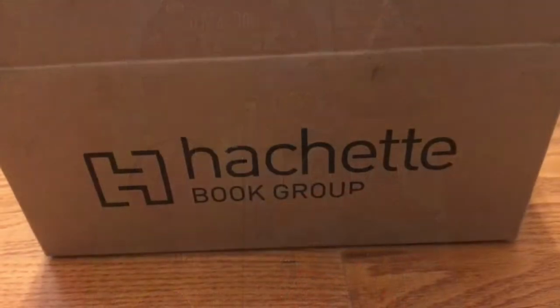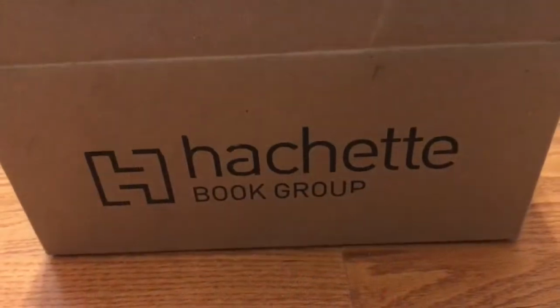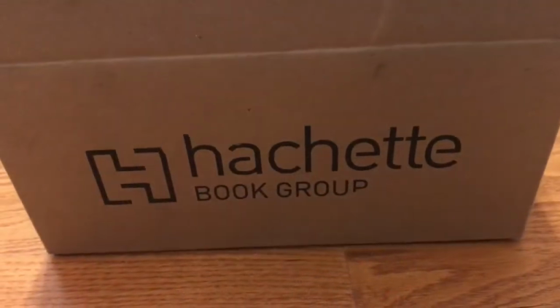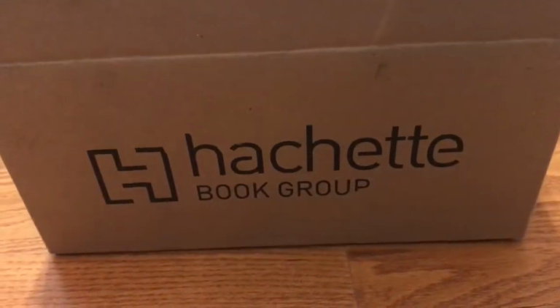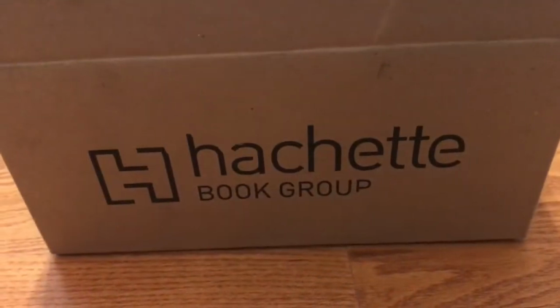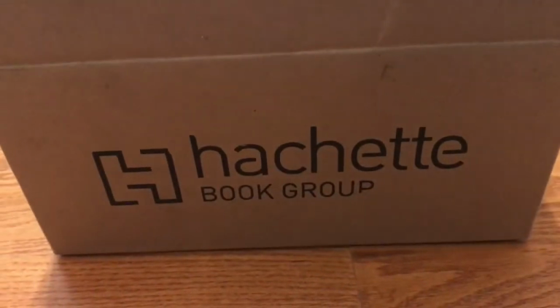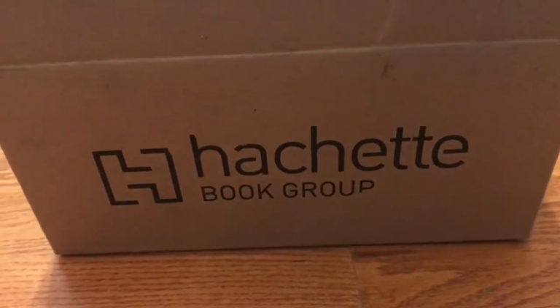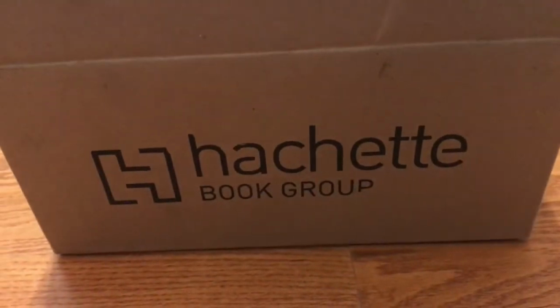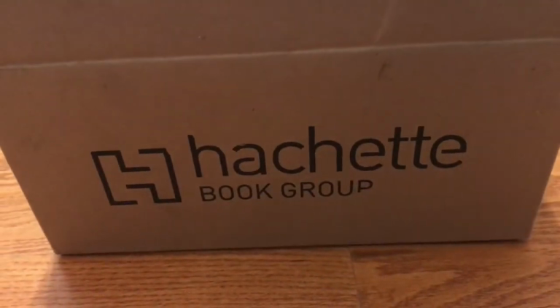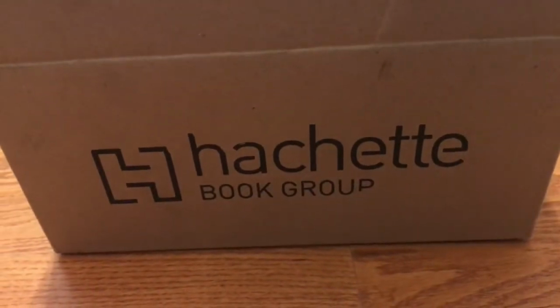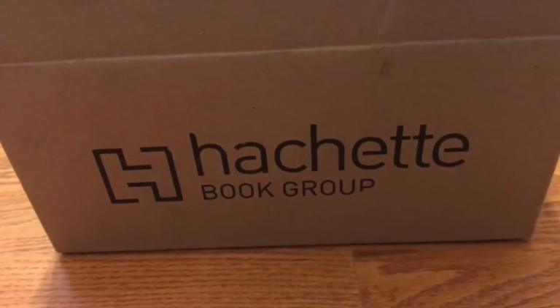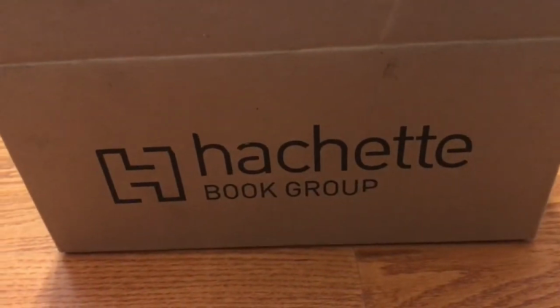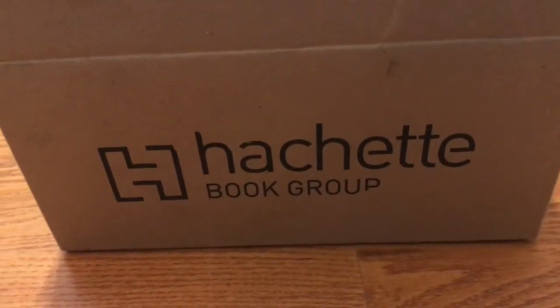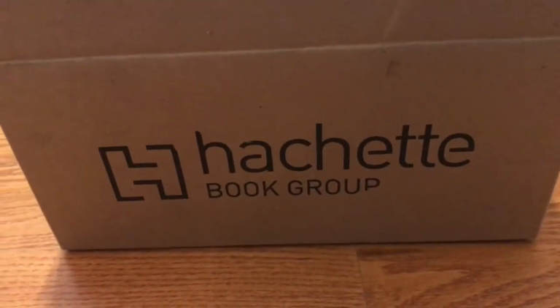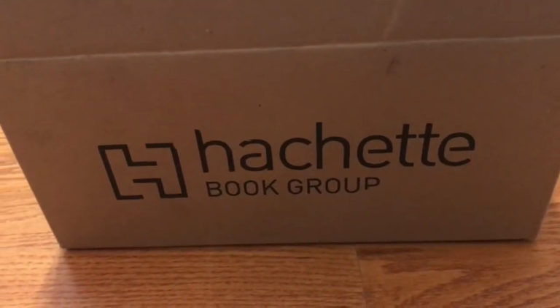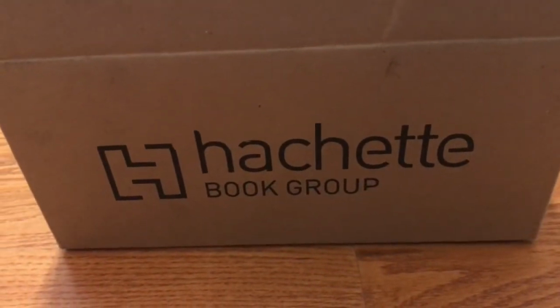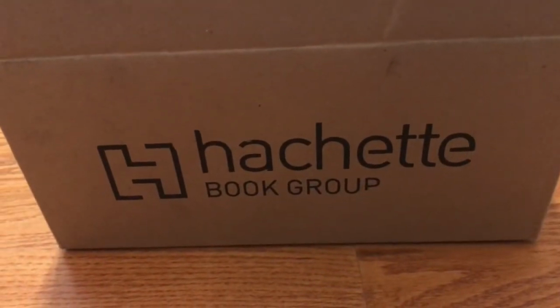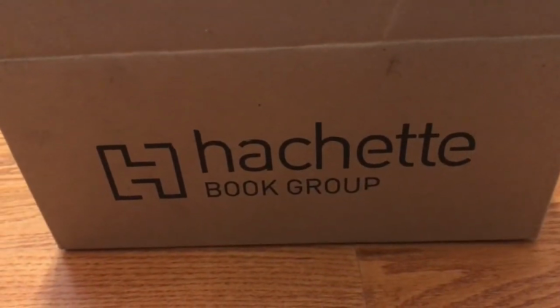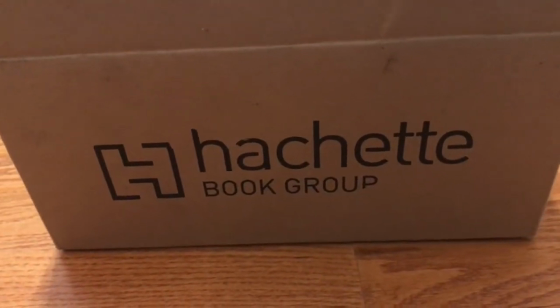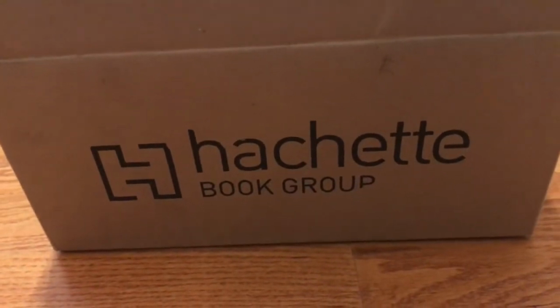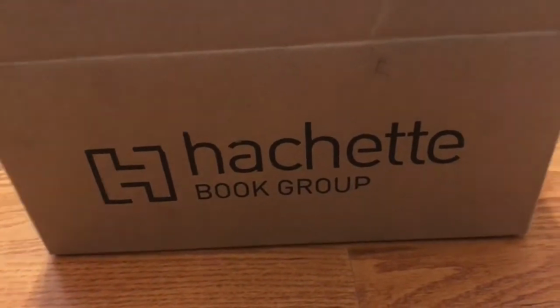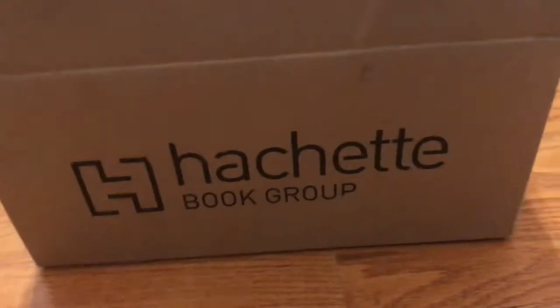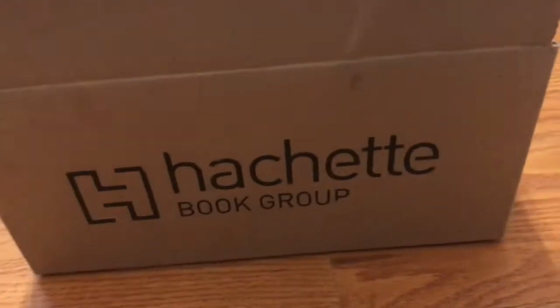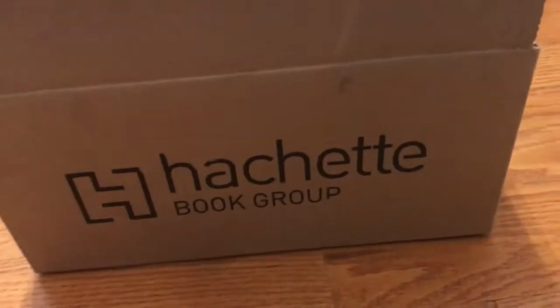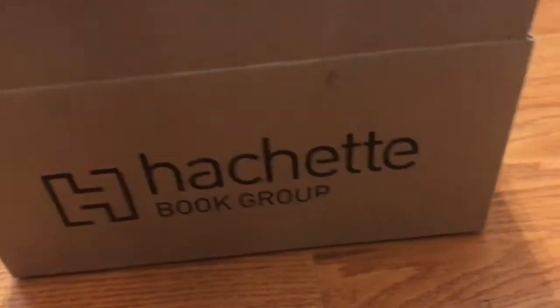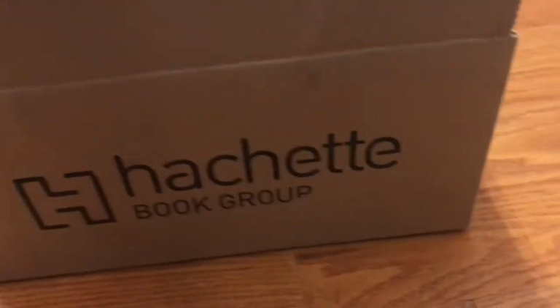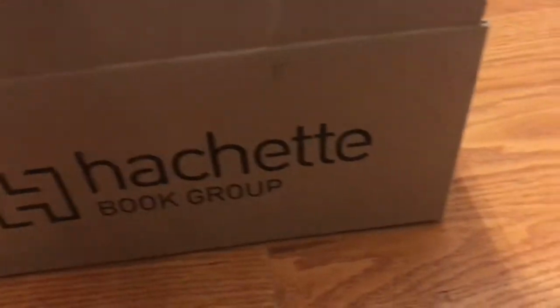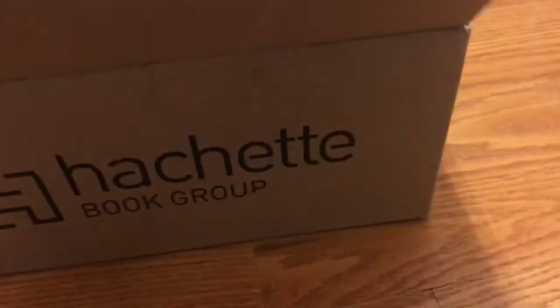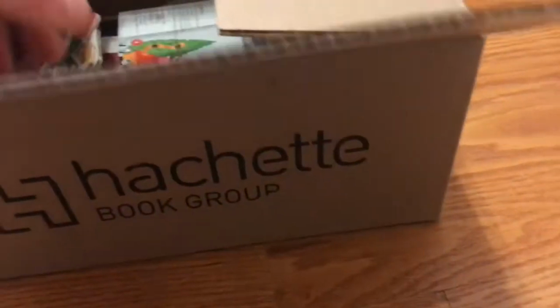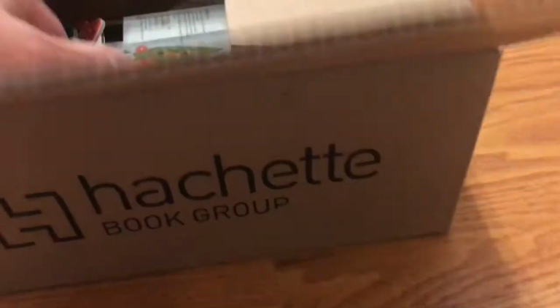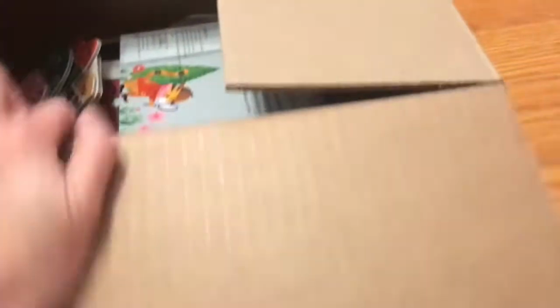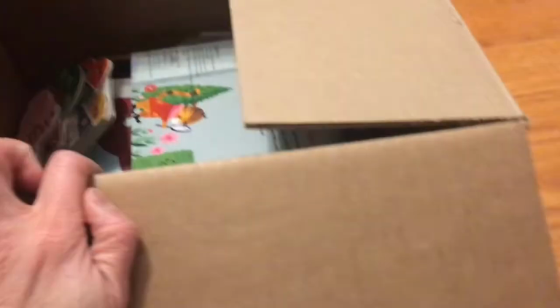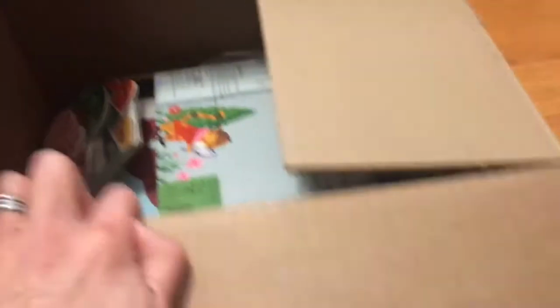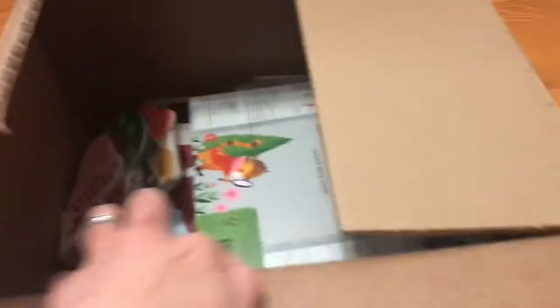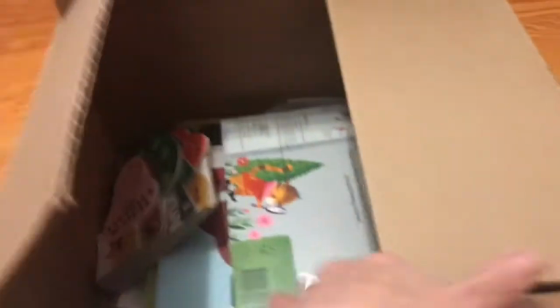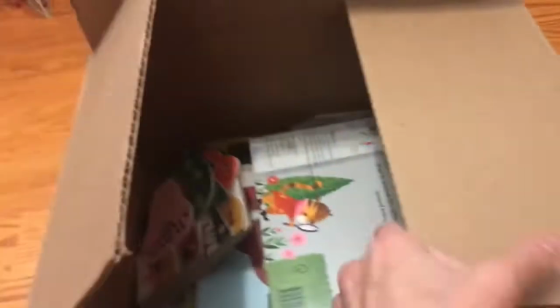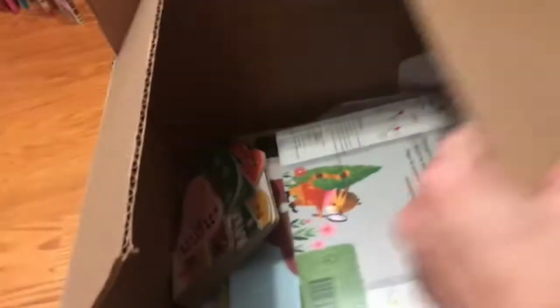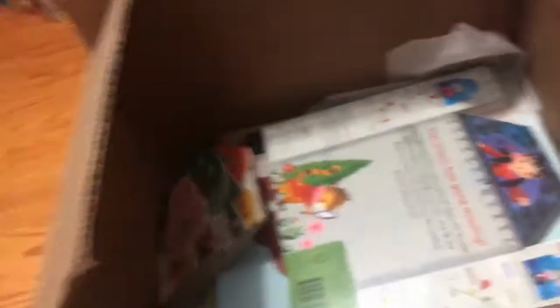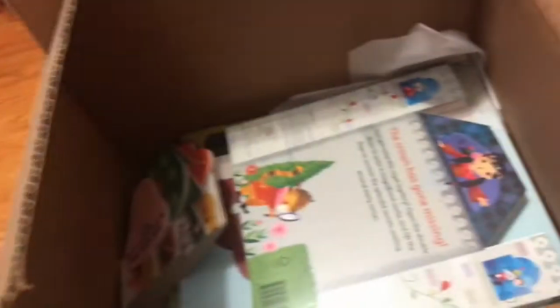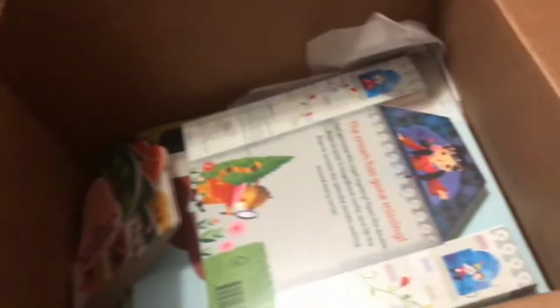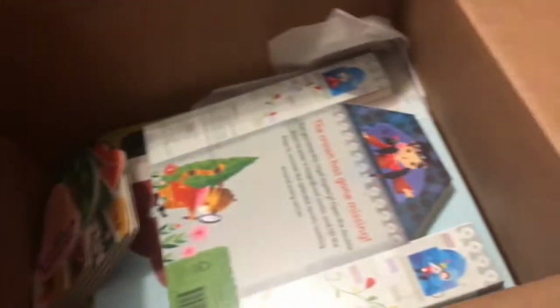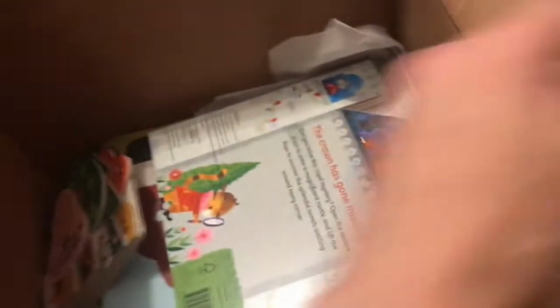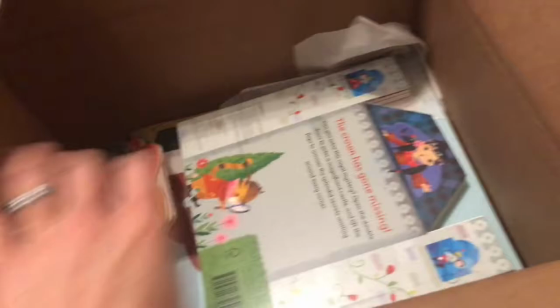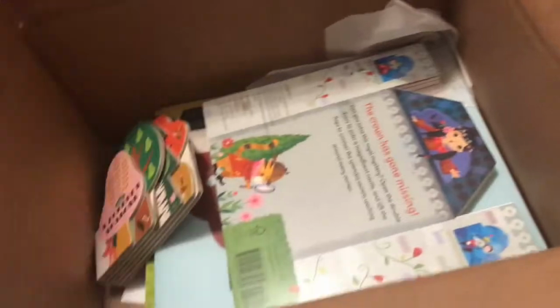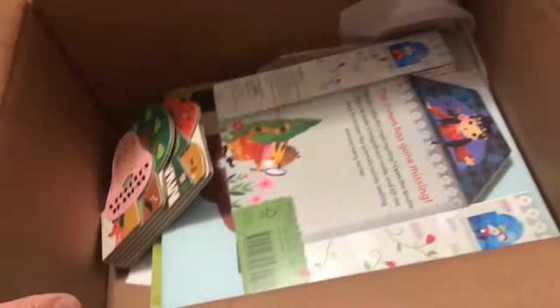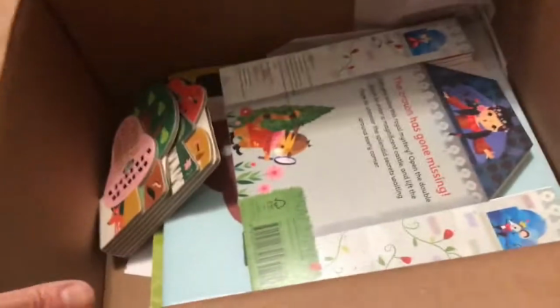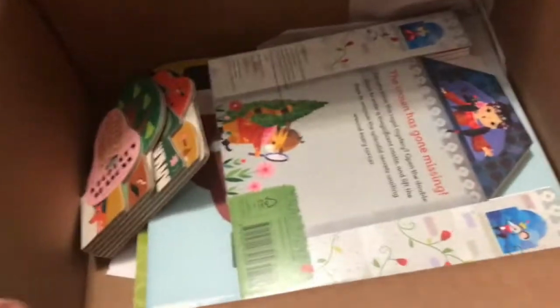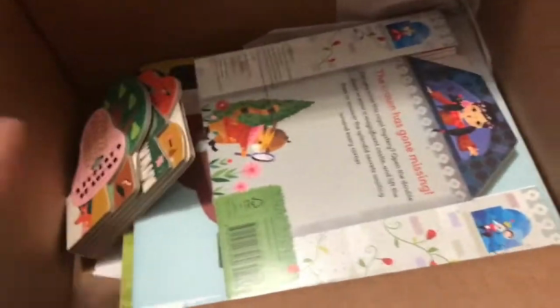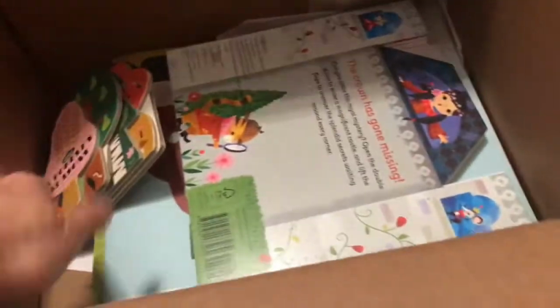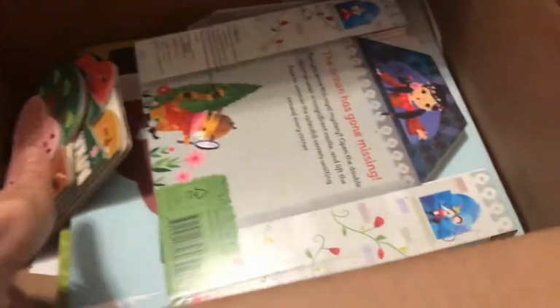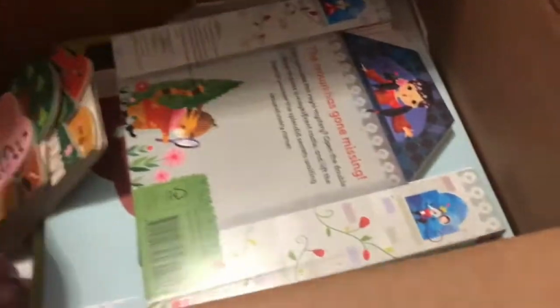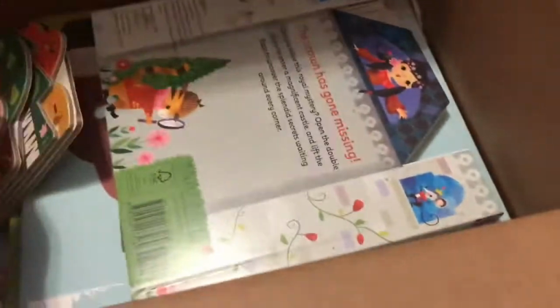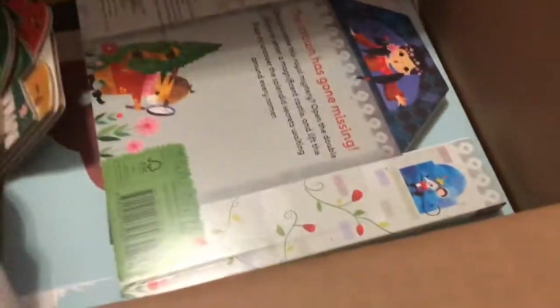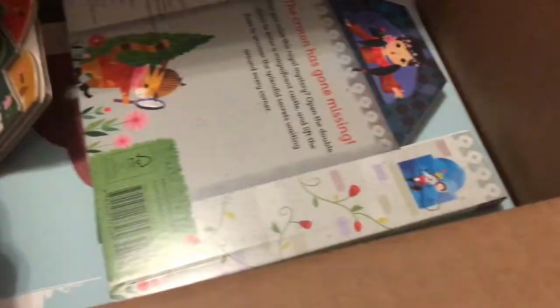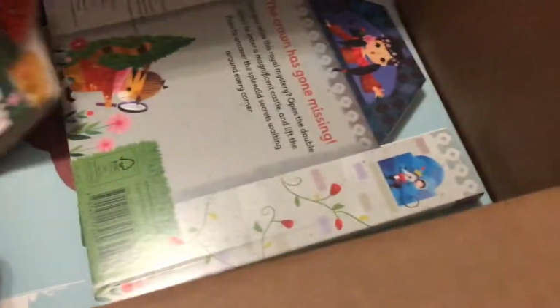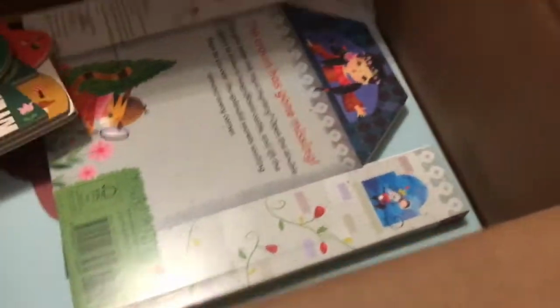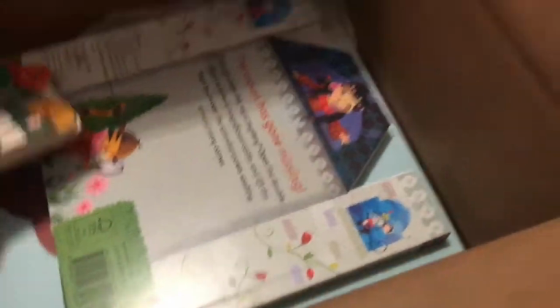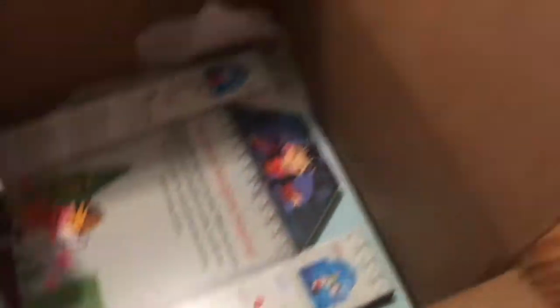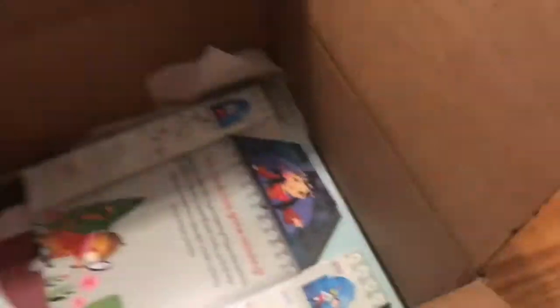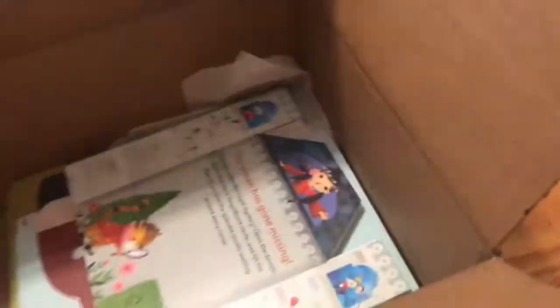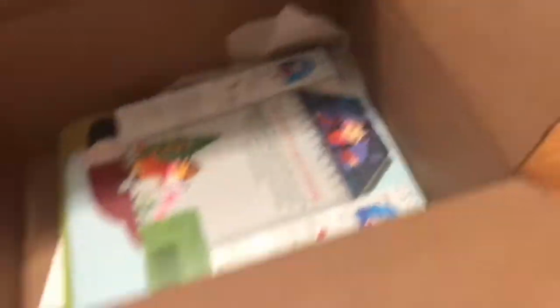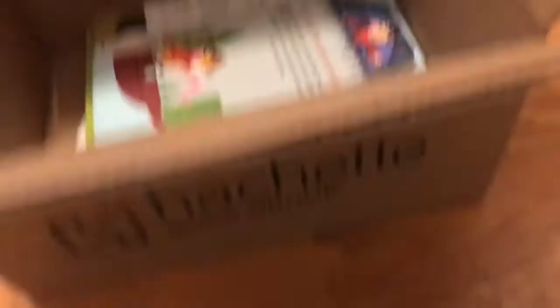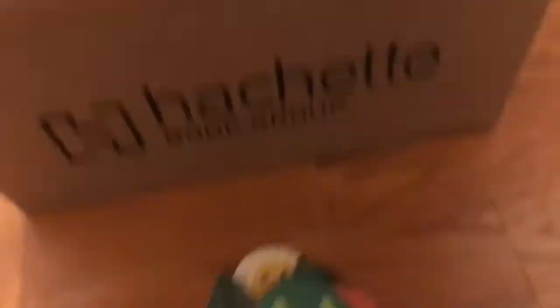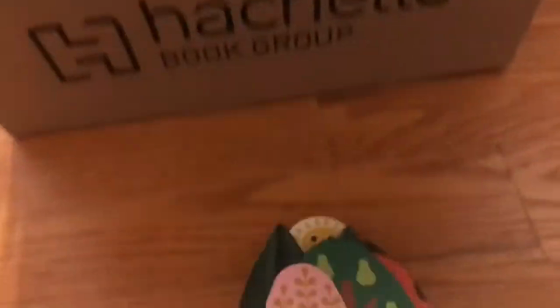This unboxing is from Hatchet Book Group, and I believe the books are all from Chronicle Books. So let's take a look.